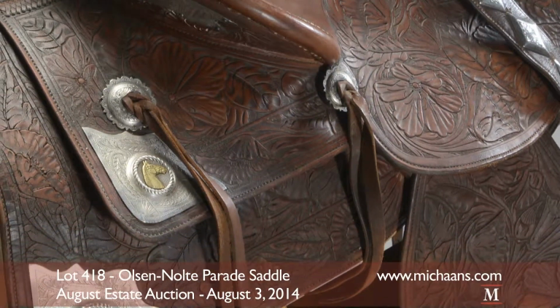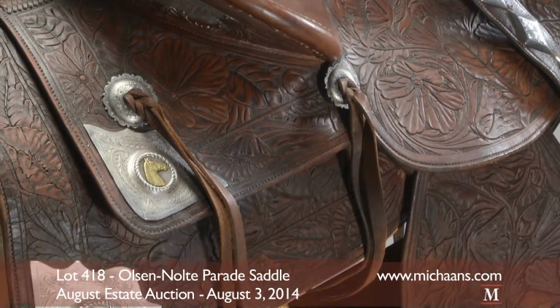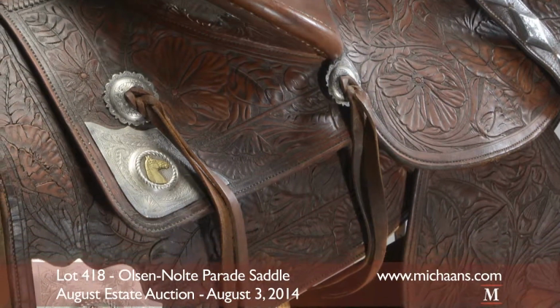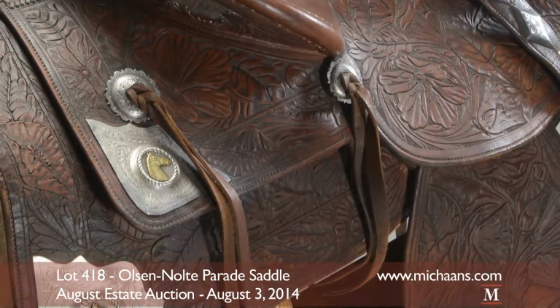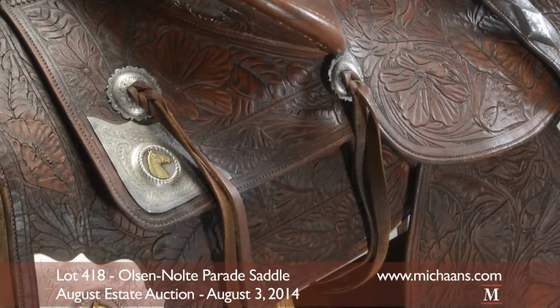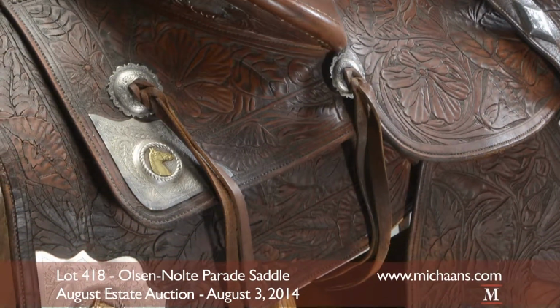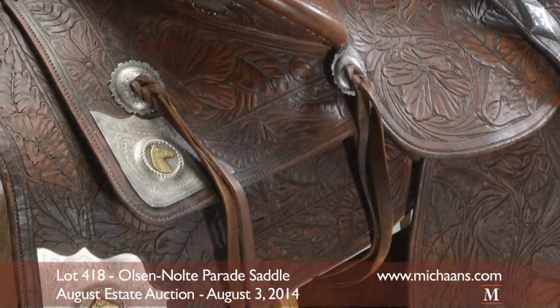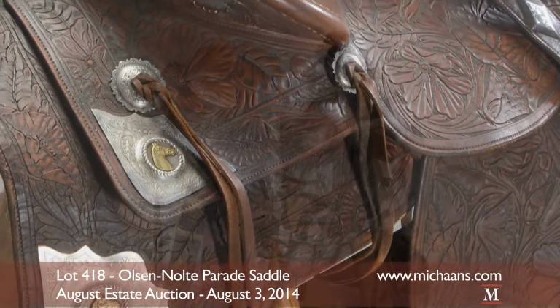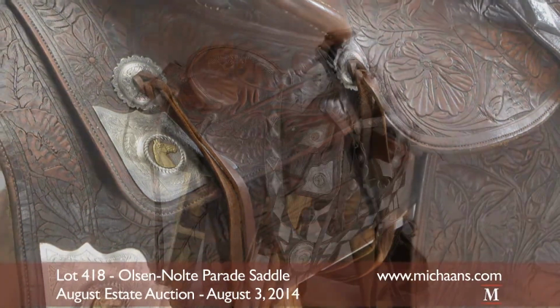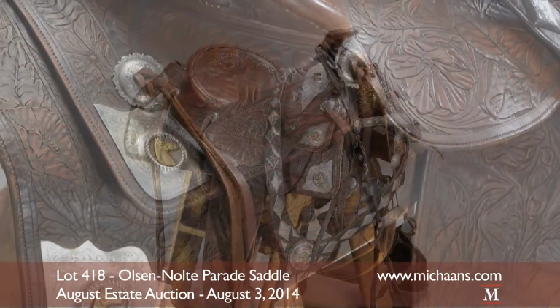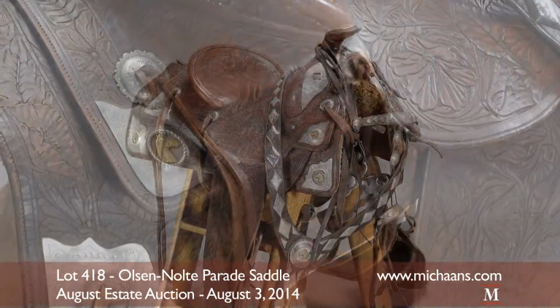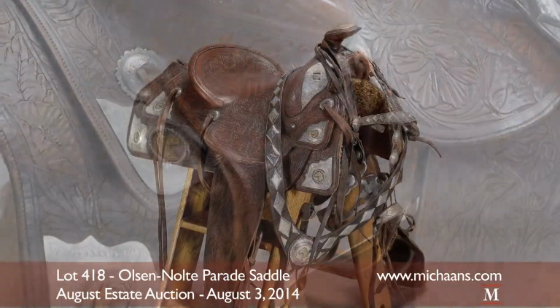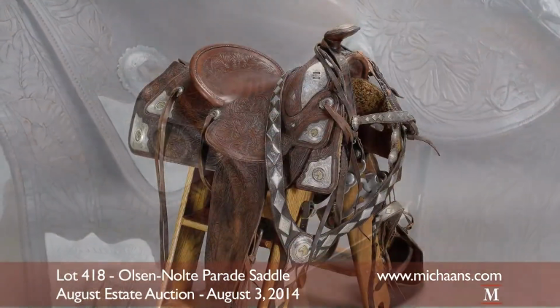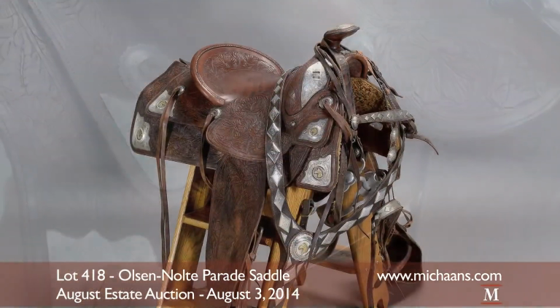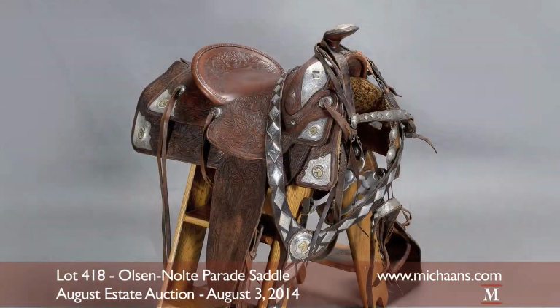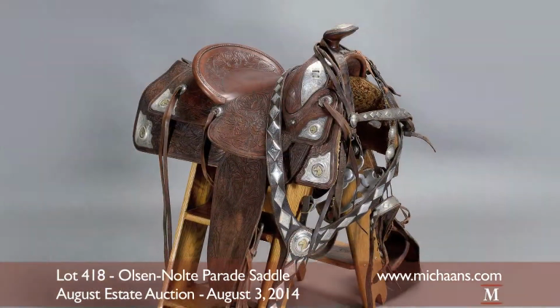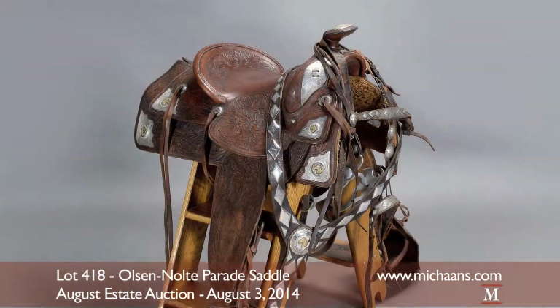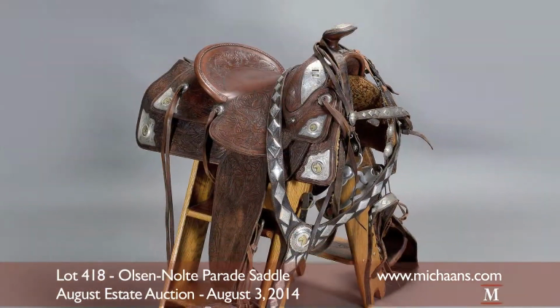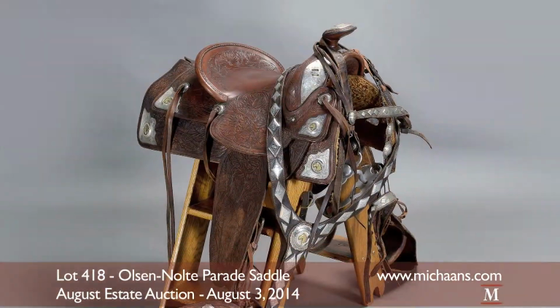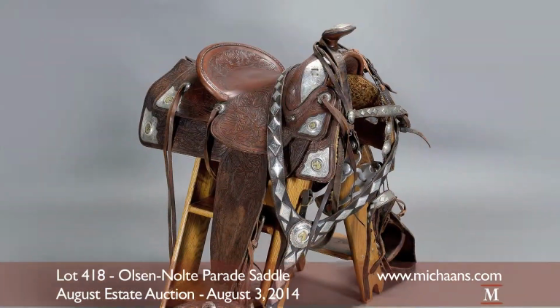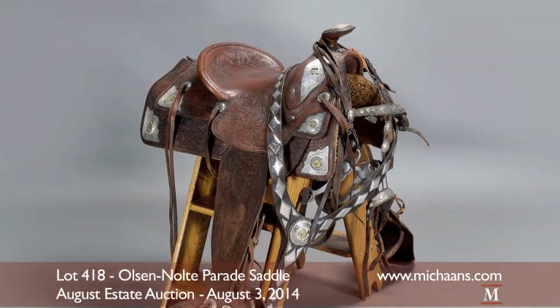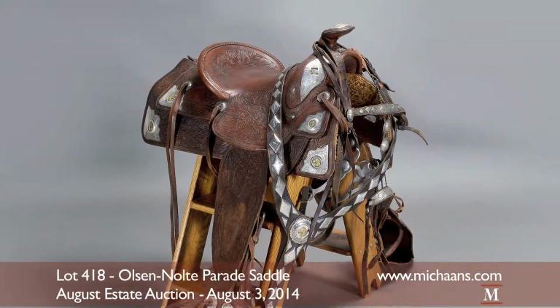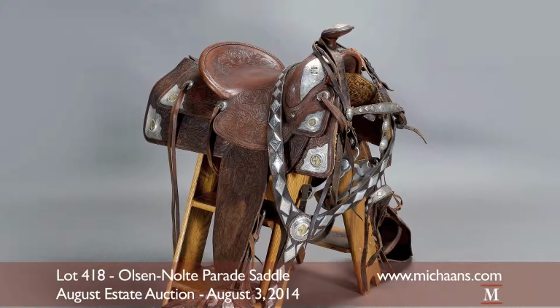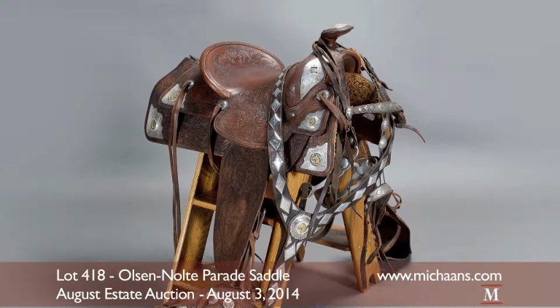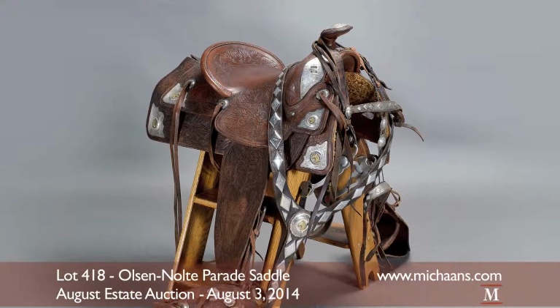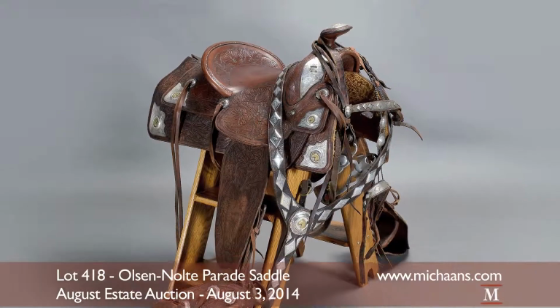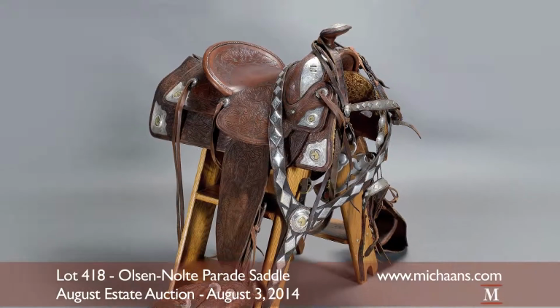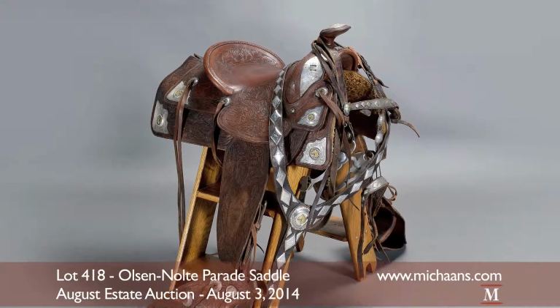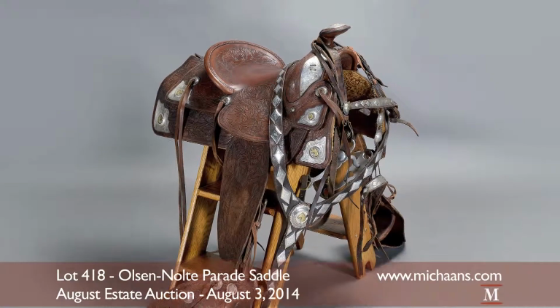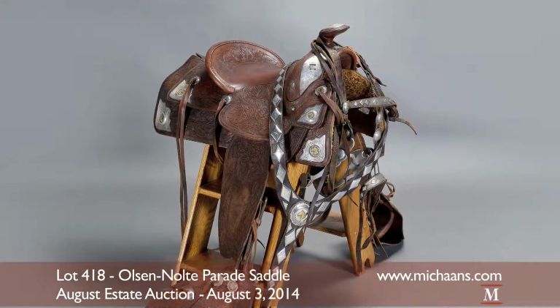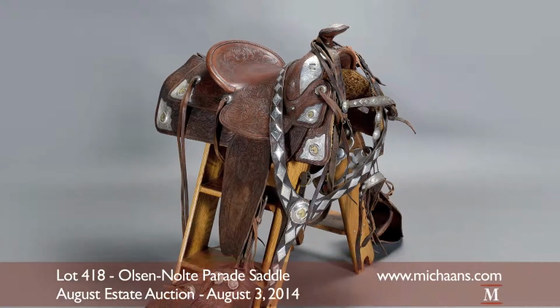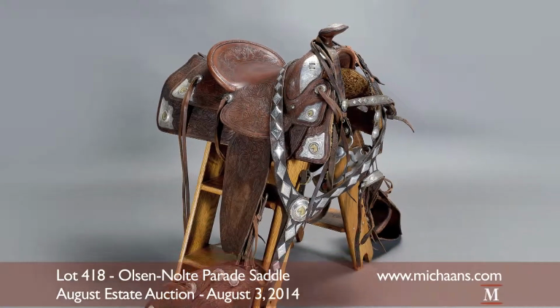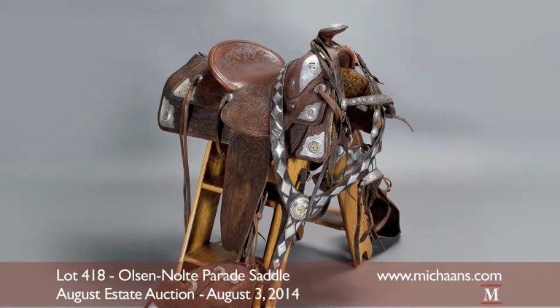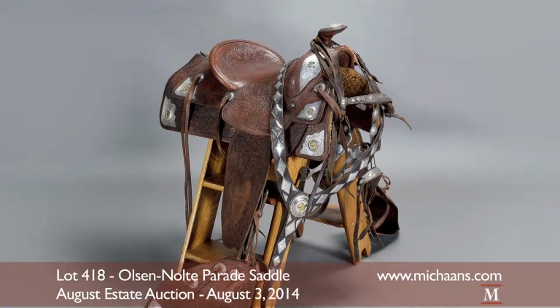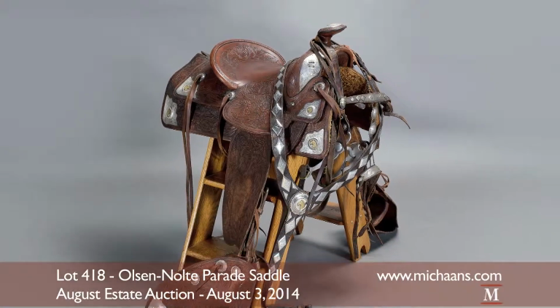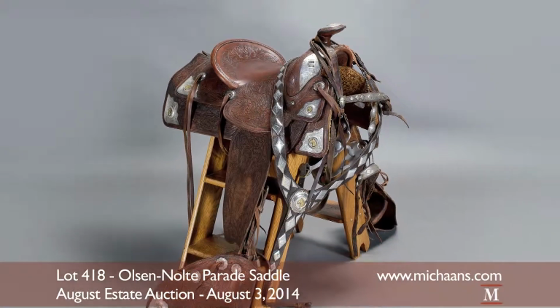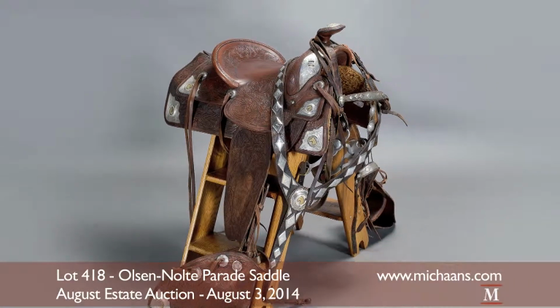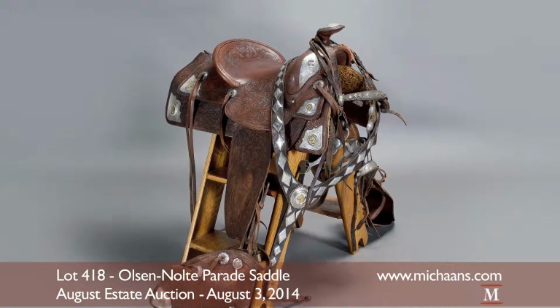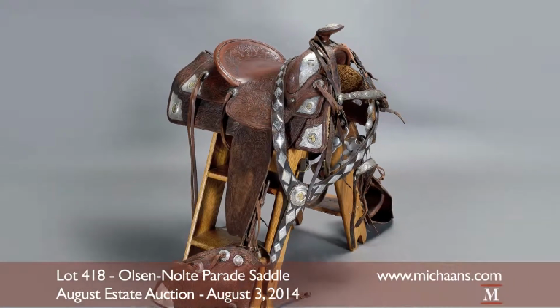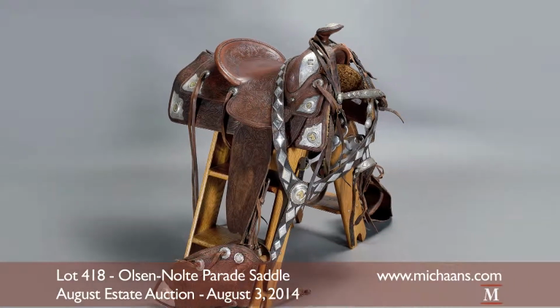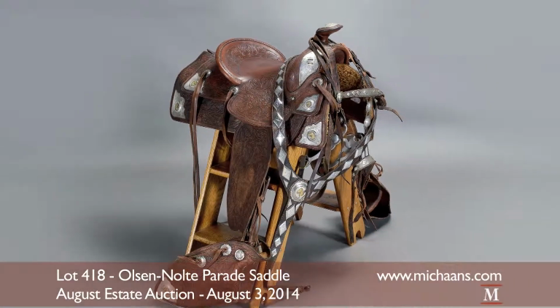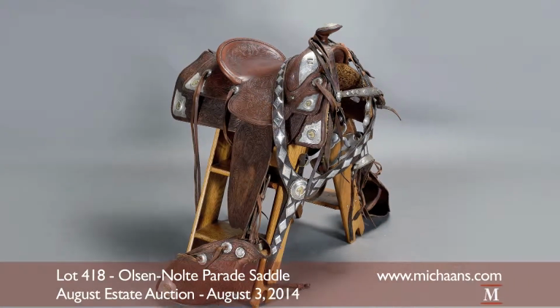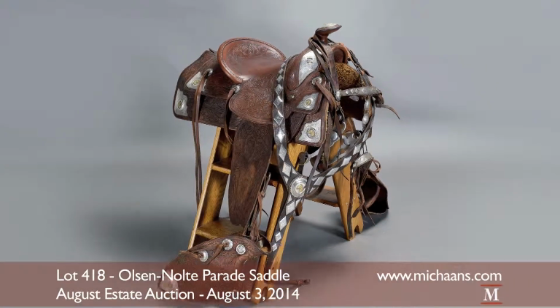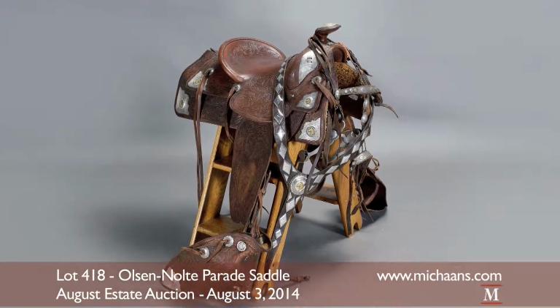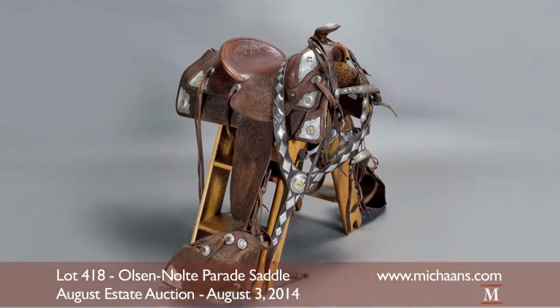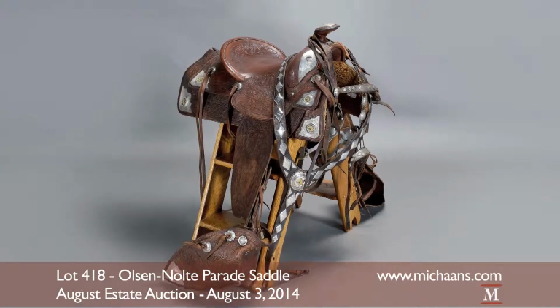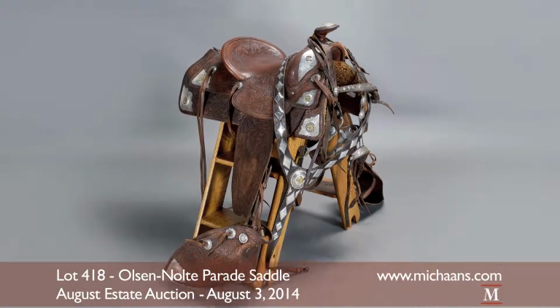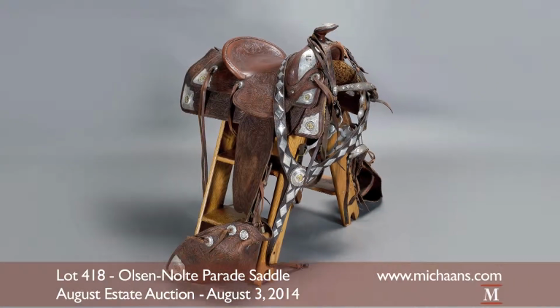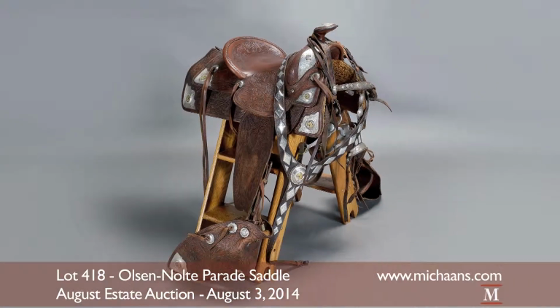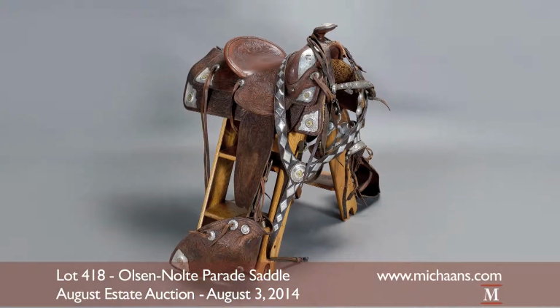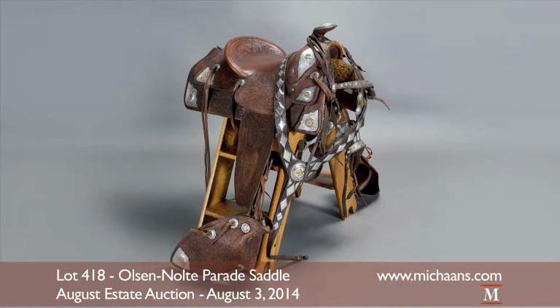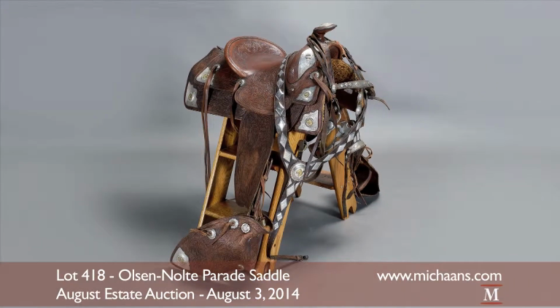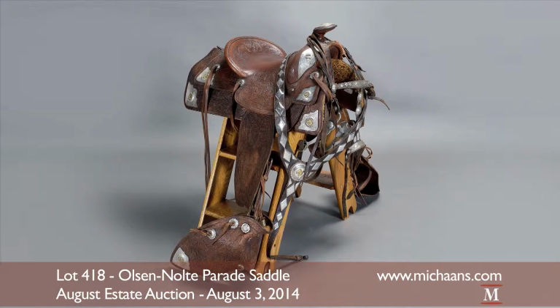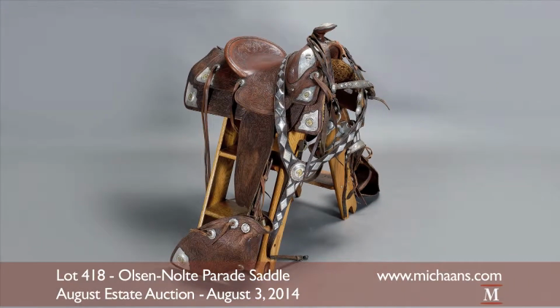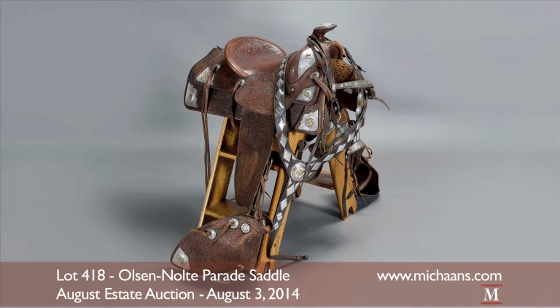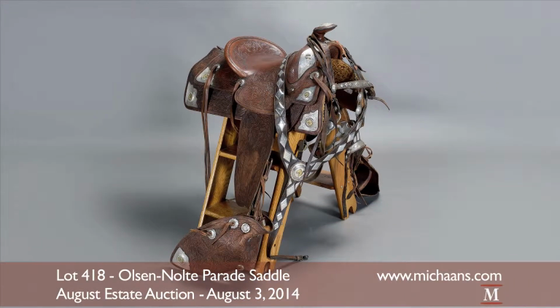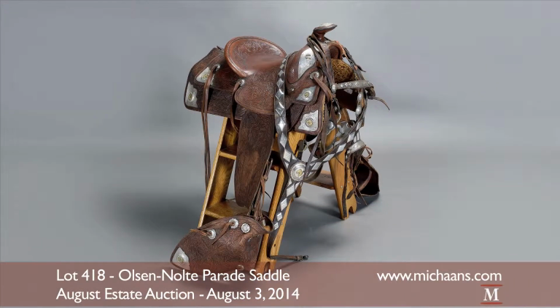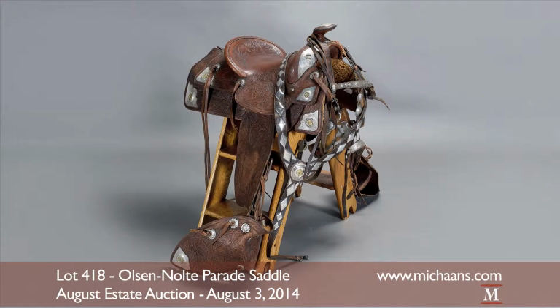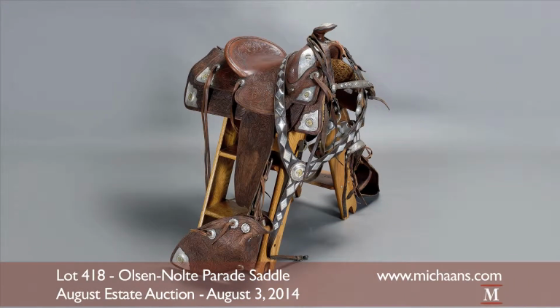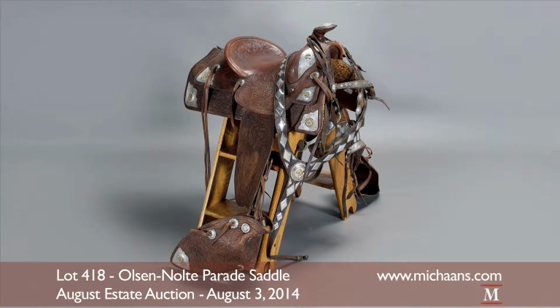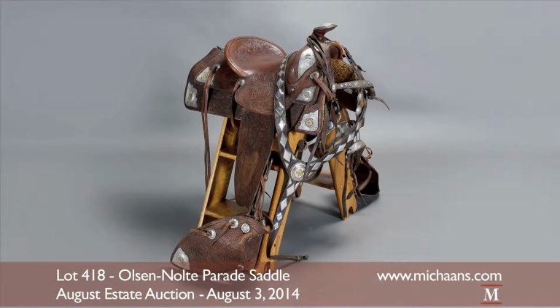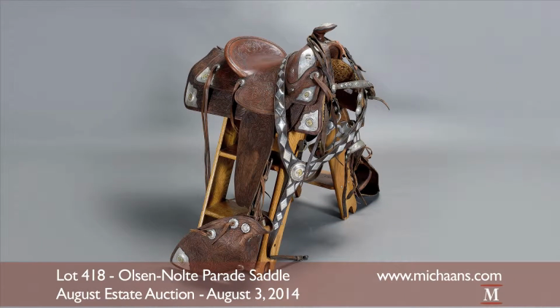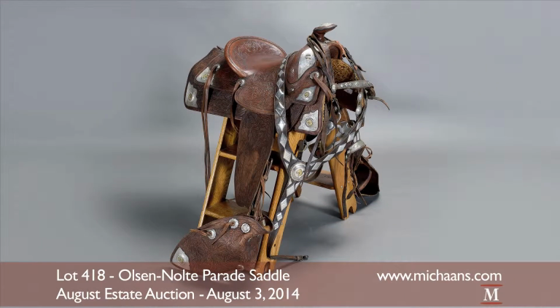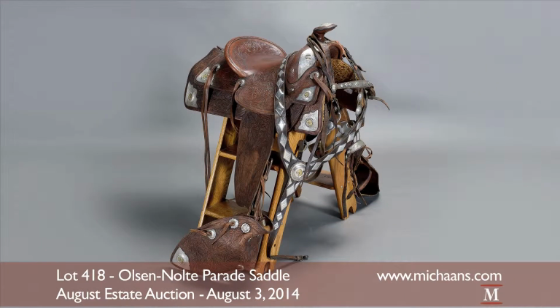The Olsen Nolte Parade Saddle with sterling silver elements will be sold at an auction estimate of $8,000 to $10,000.